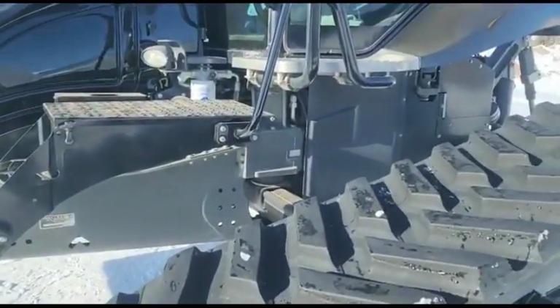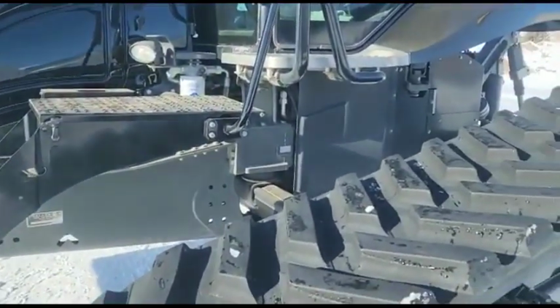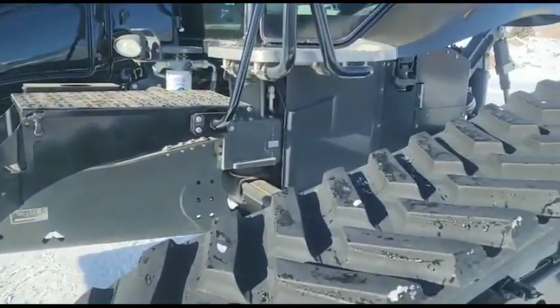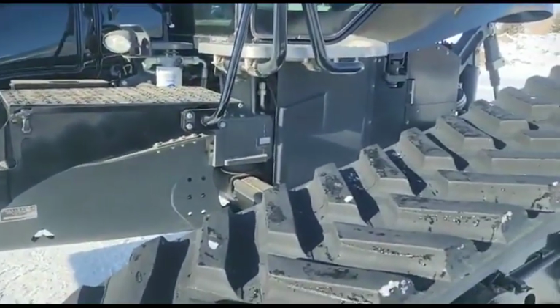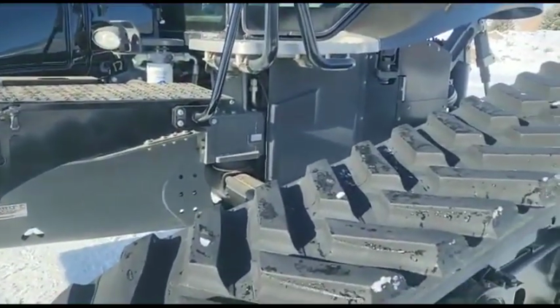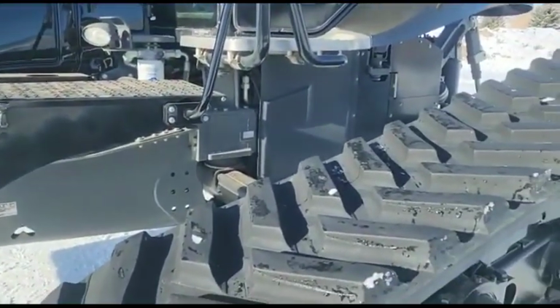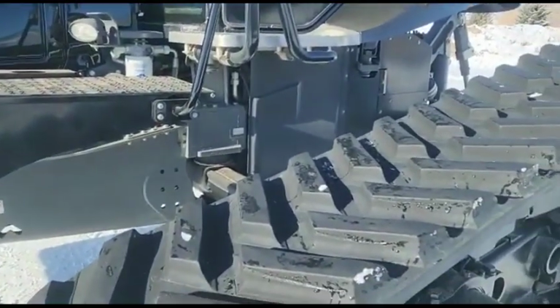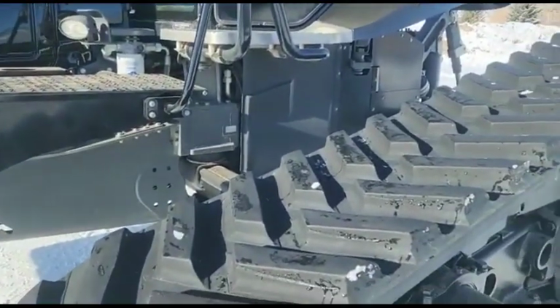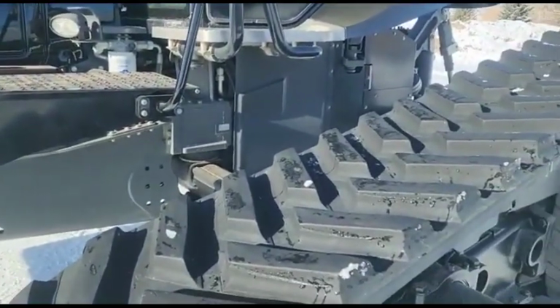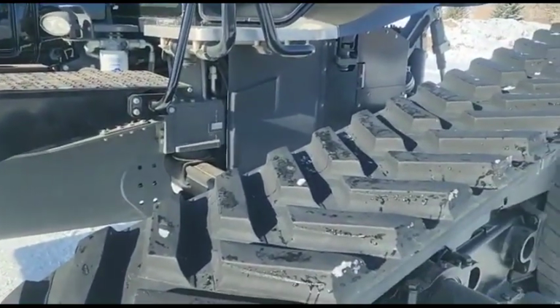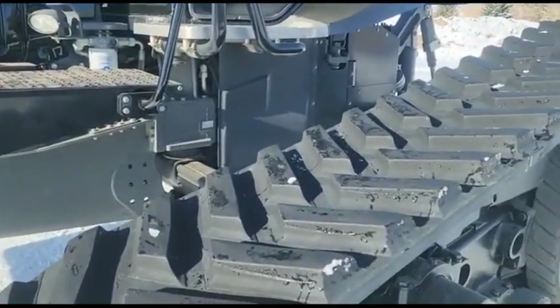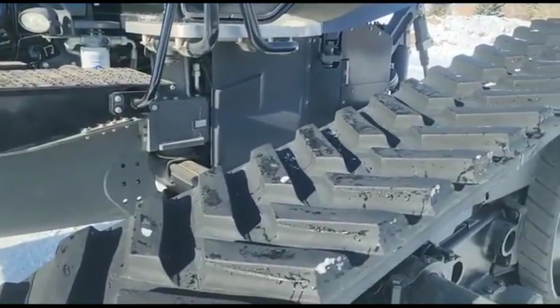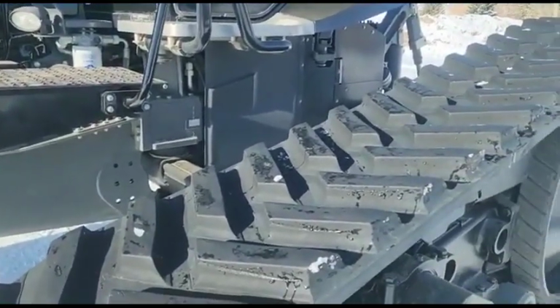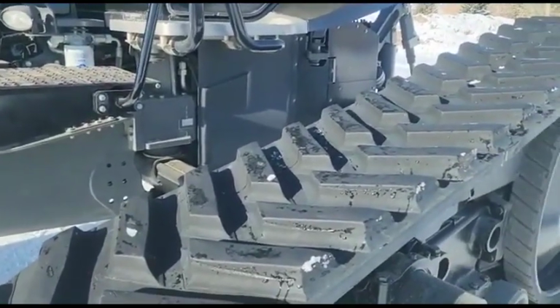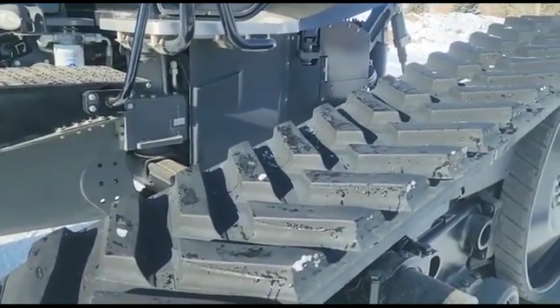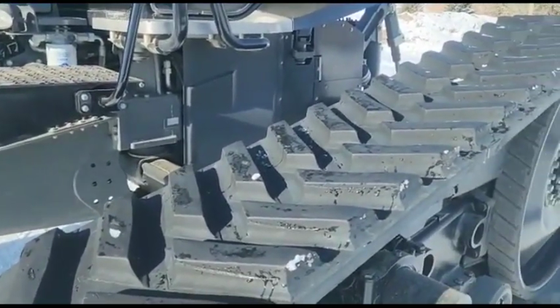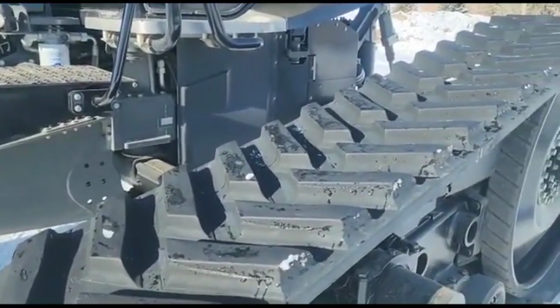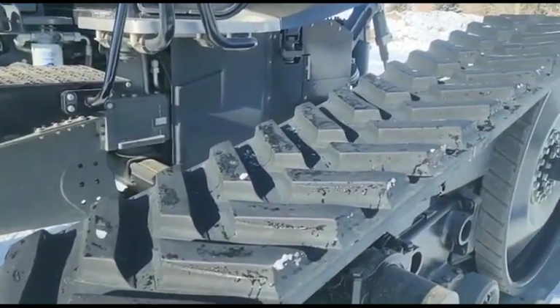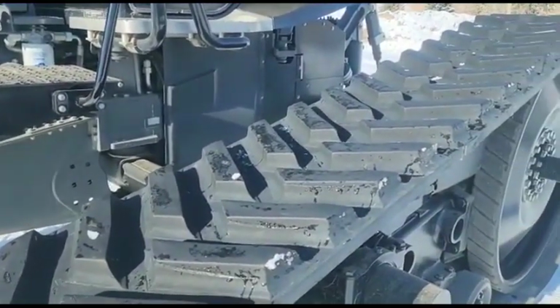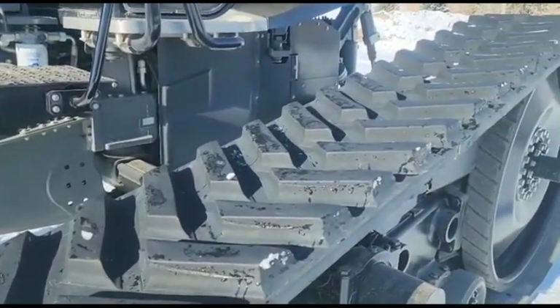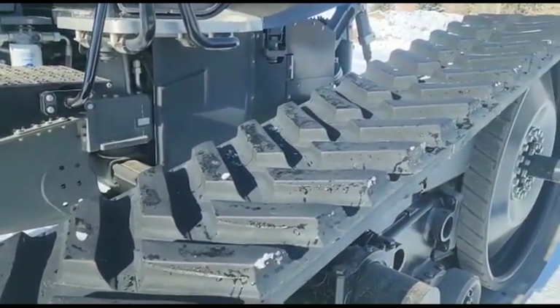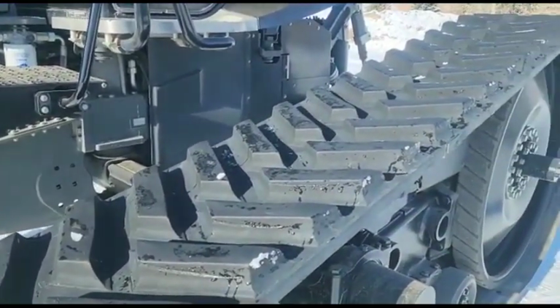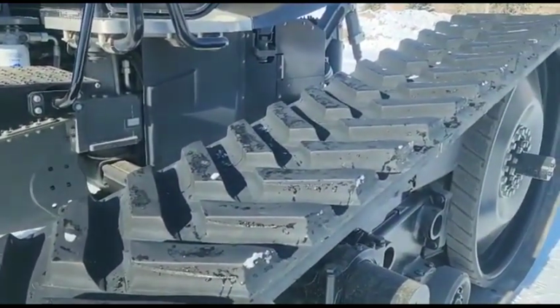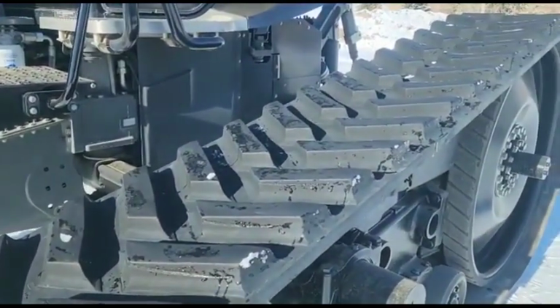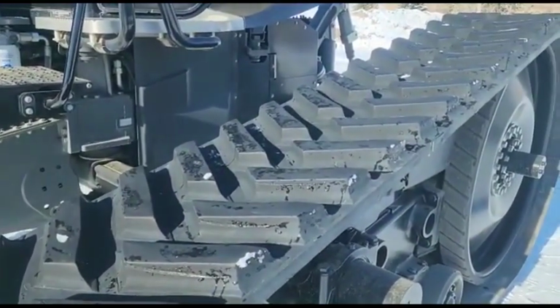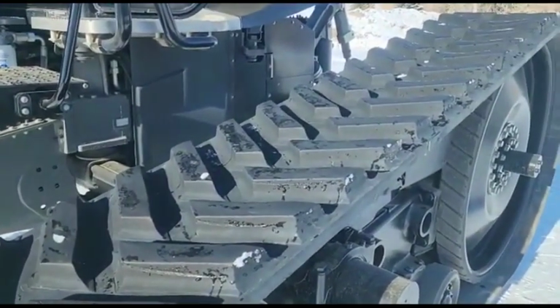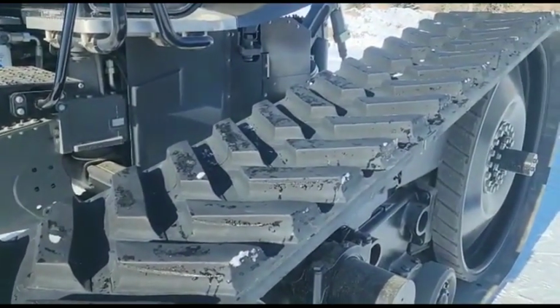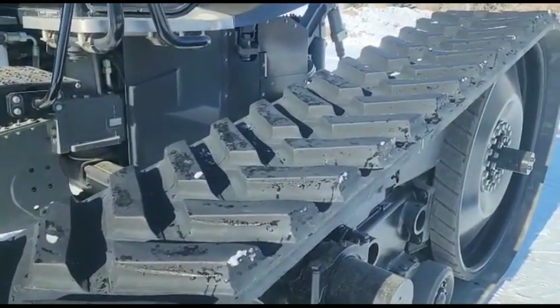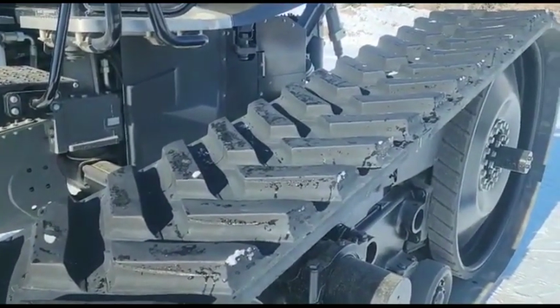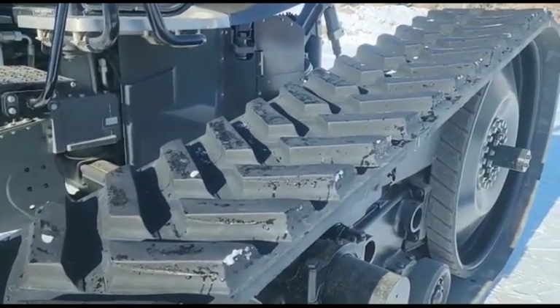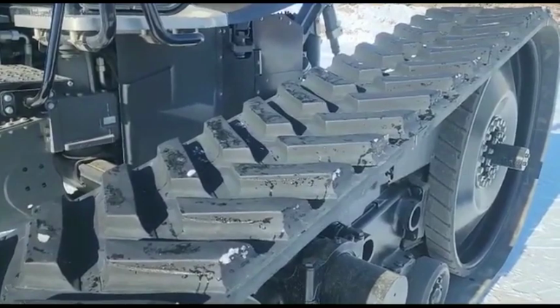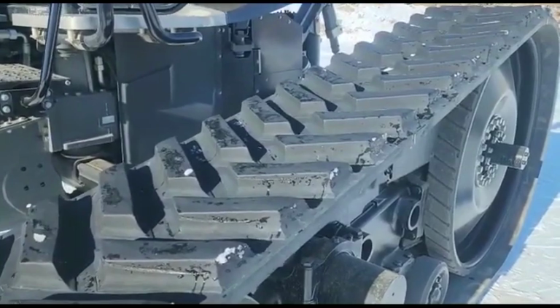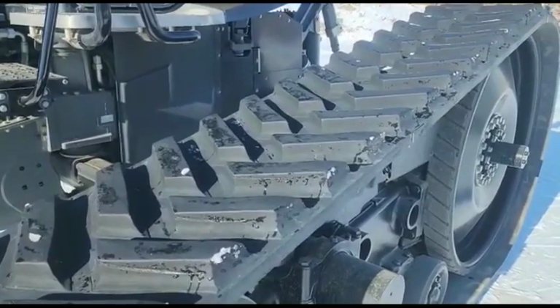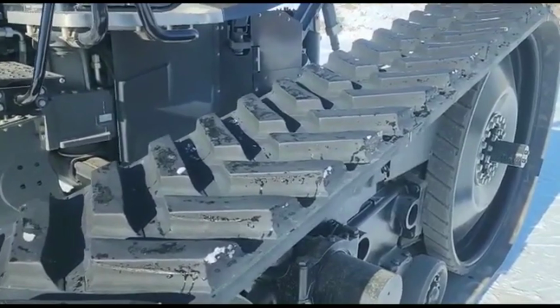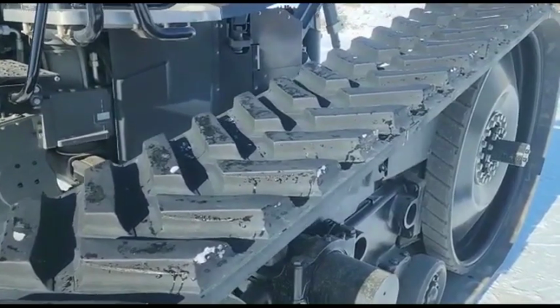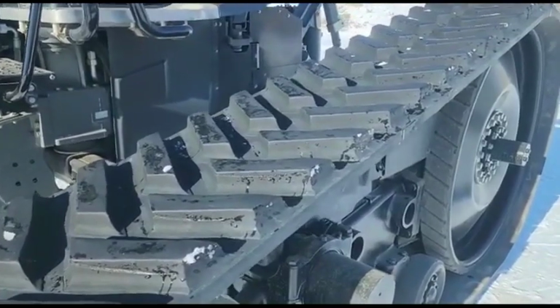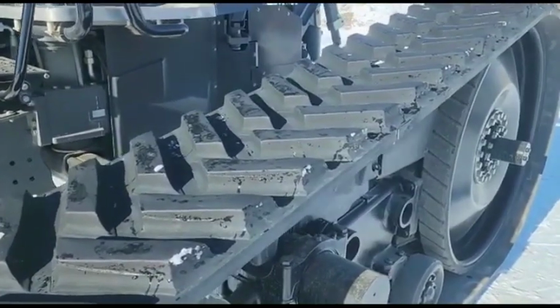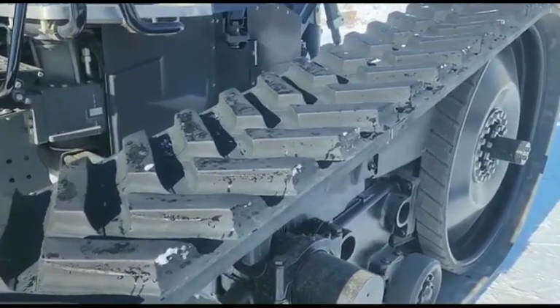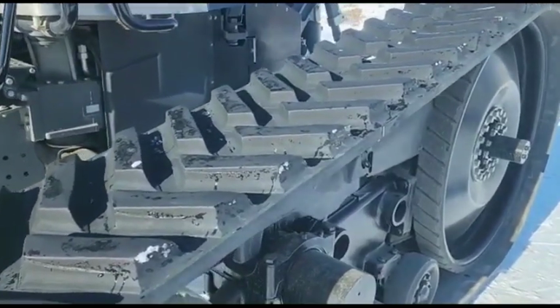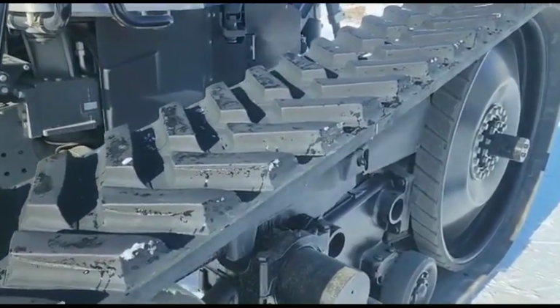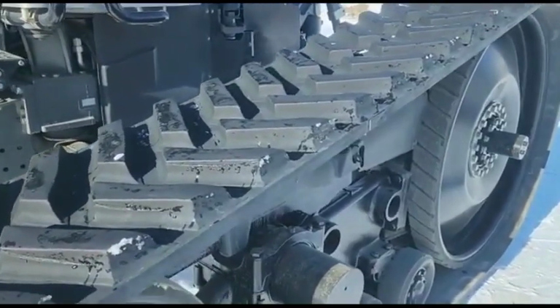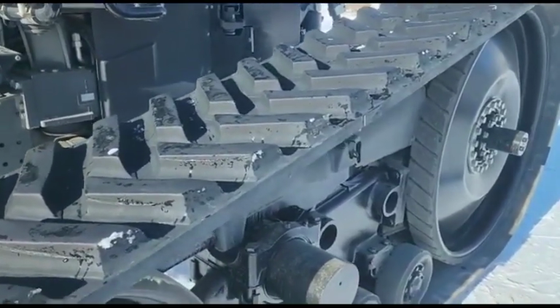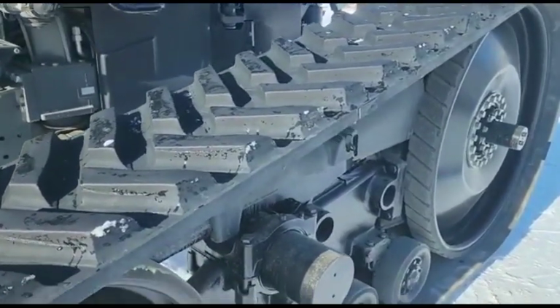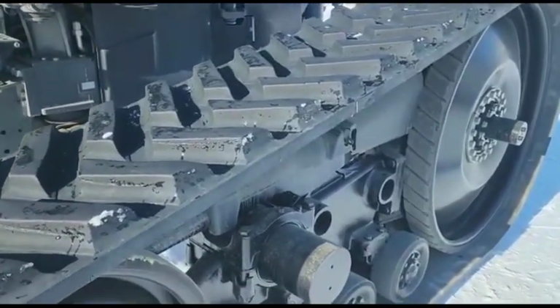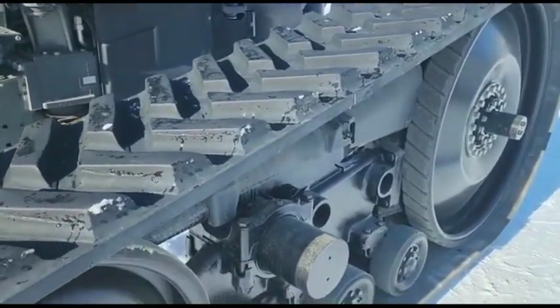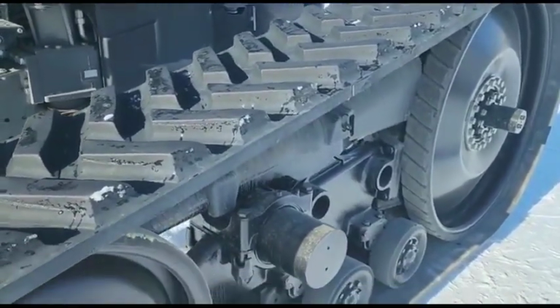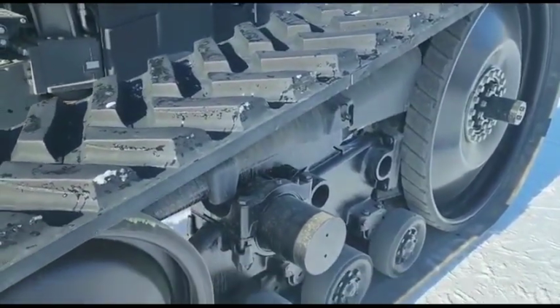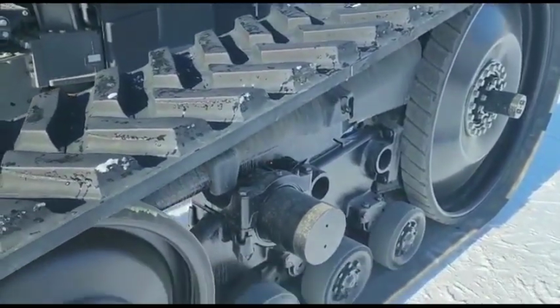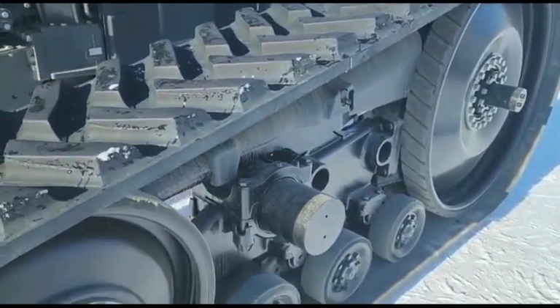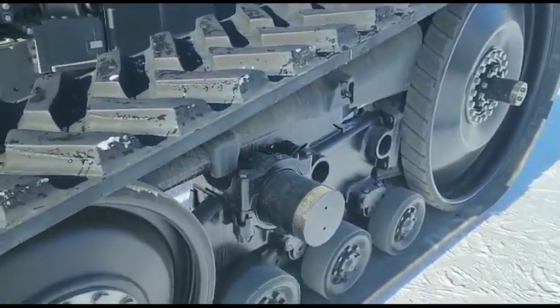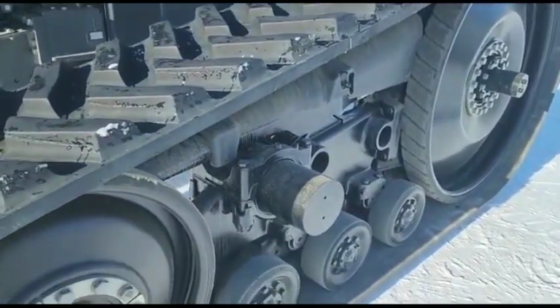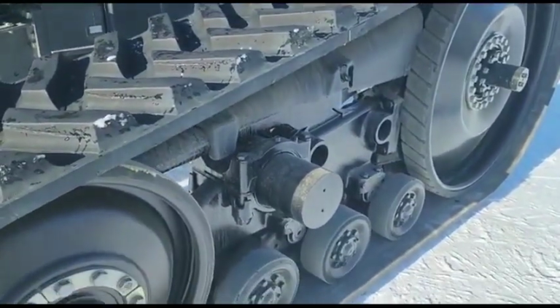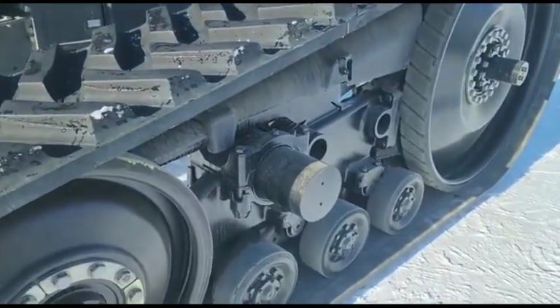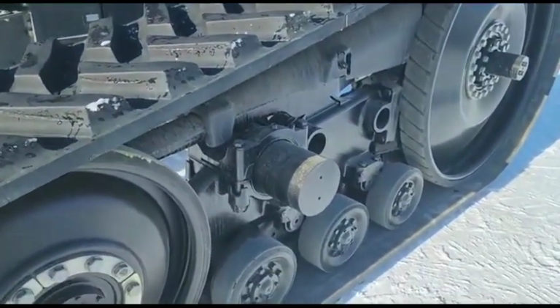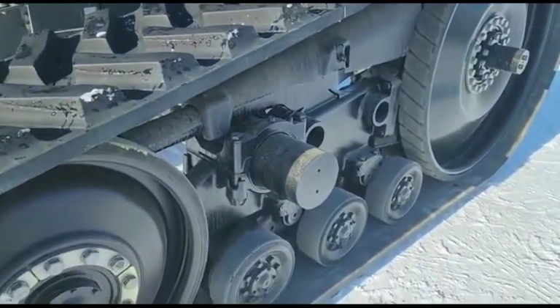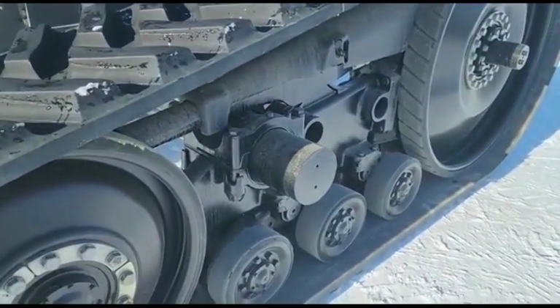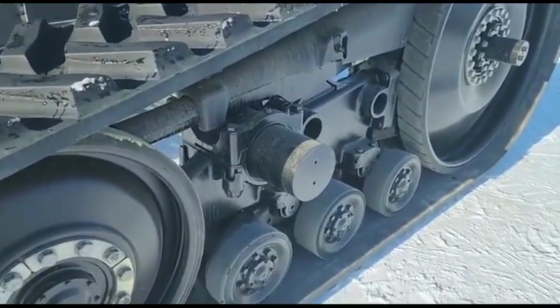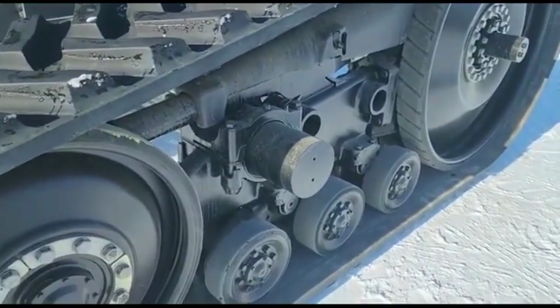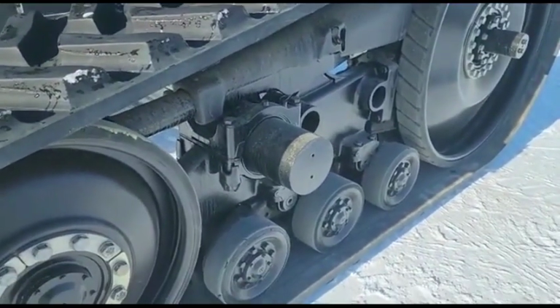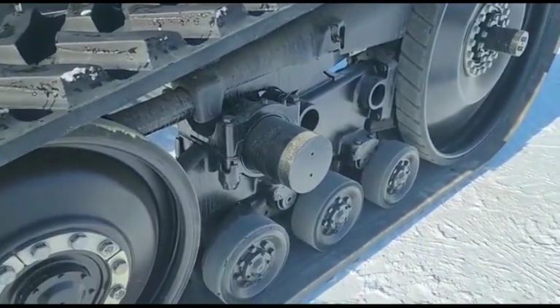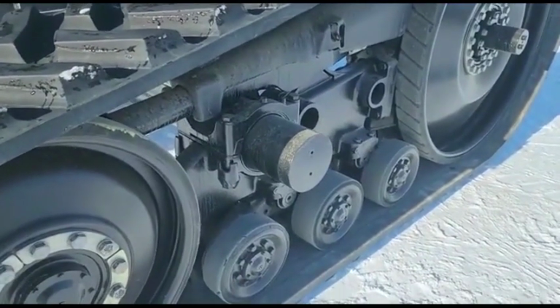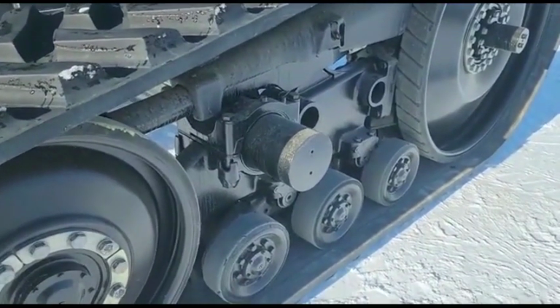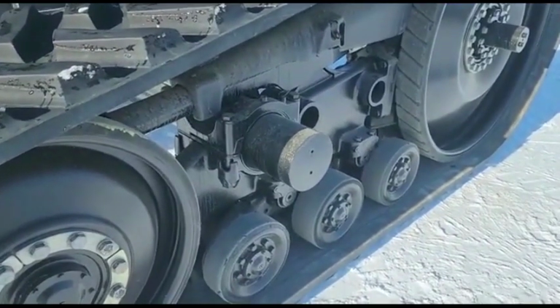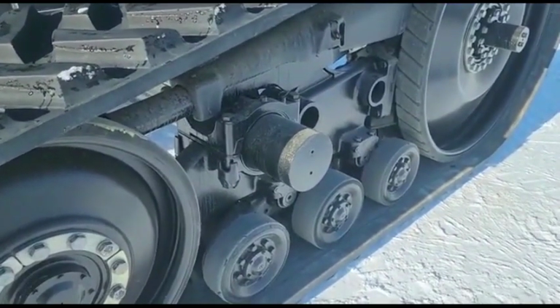Something else that is going to sell with it is the quick hitch. You don't see it on it today, but it will be hooked up and will sell with the tractor.